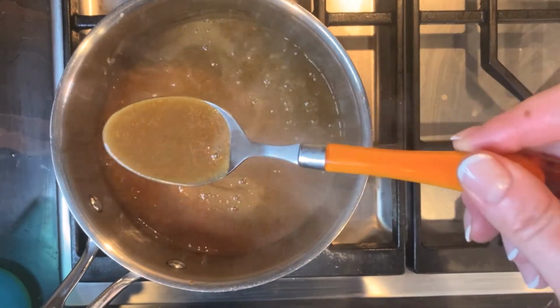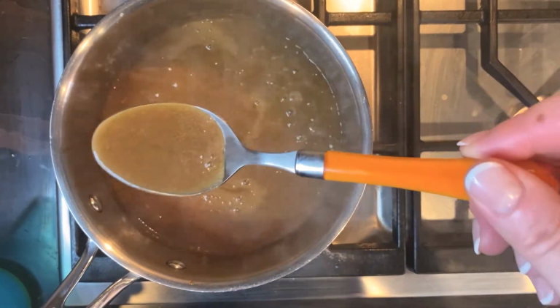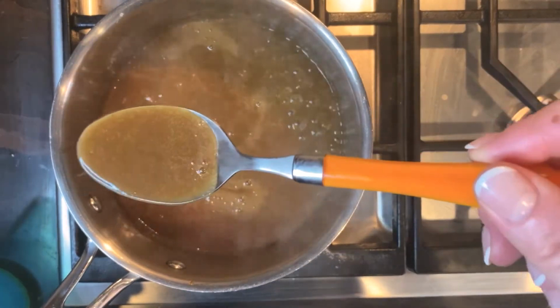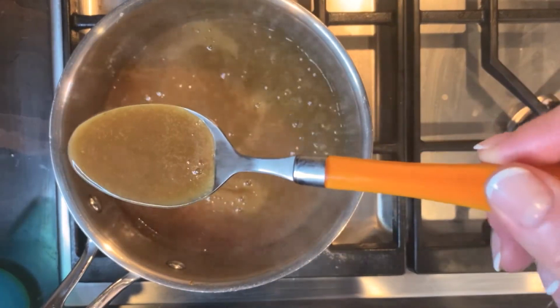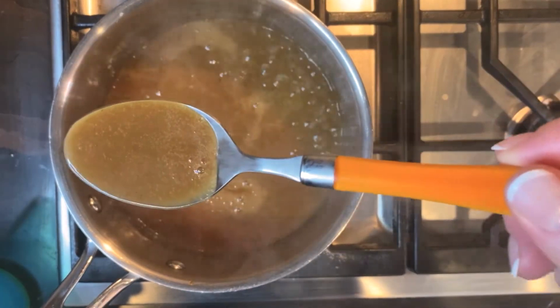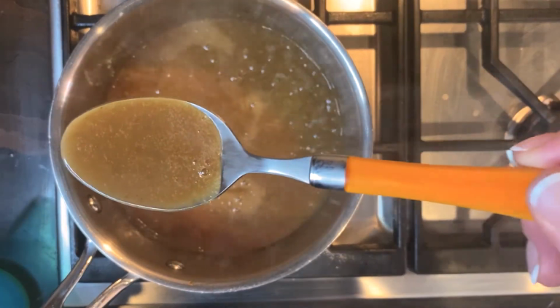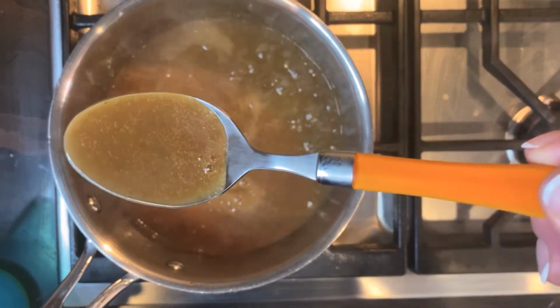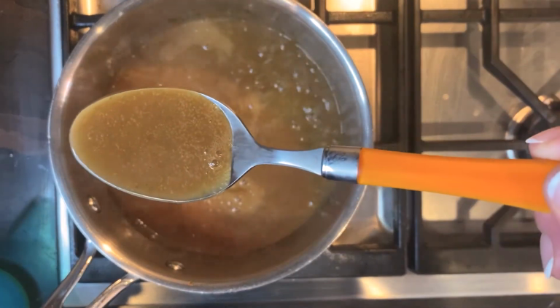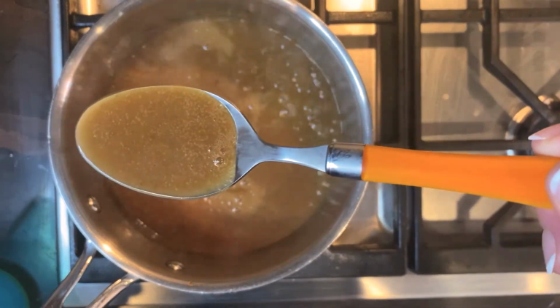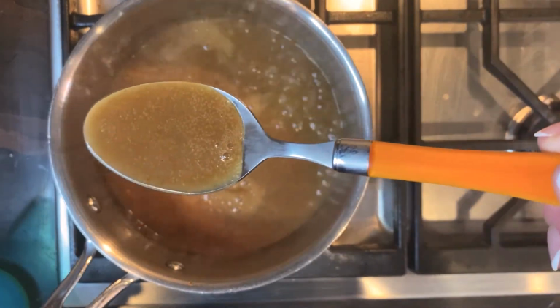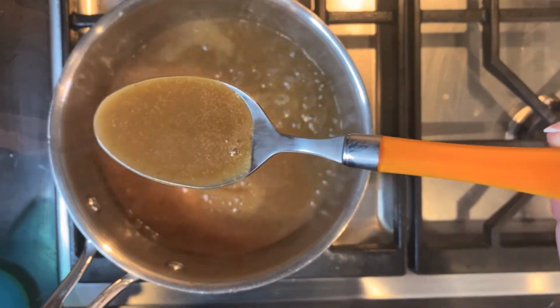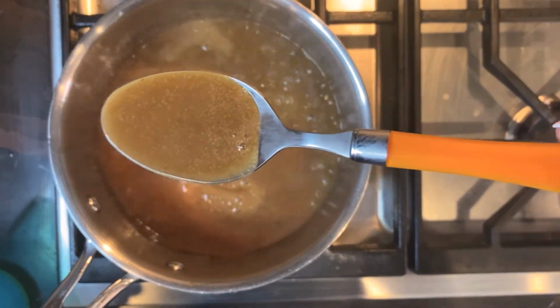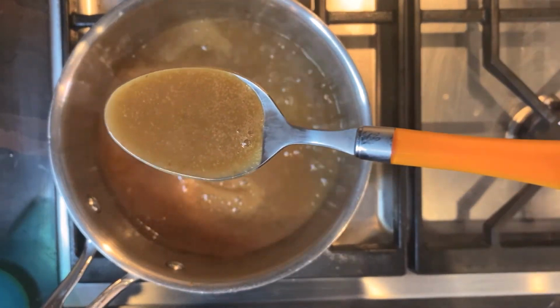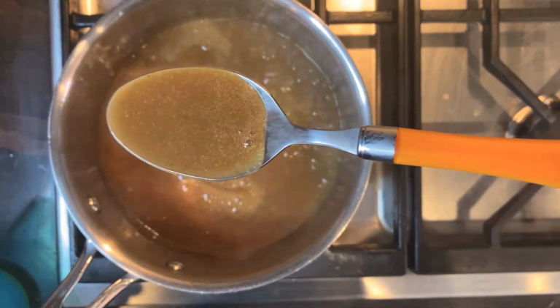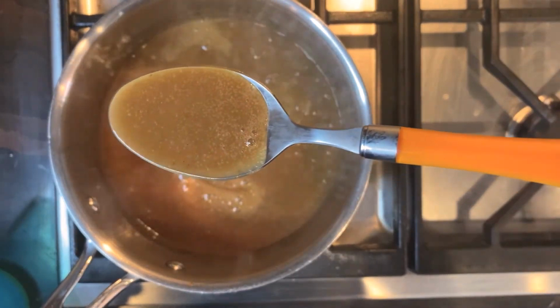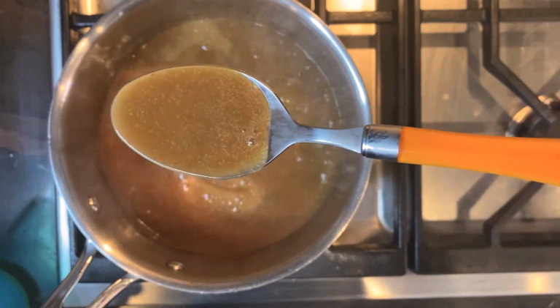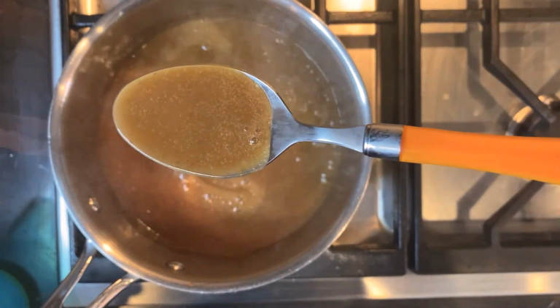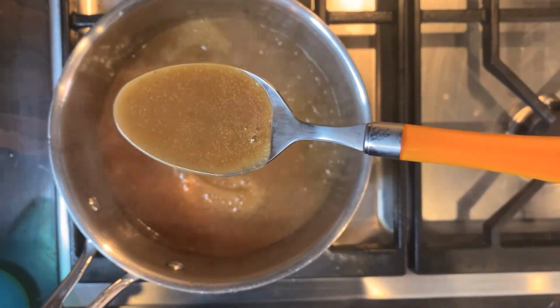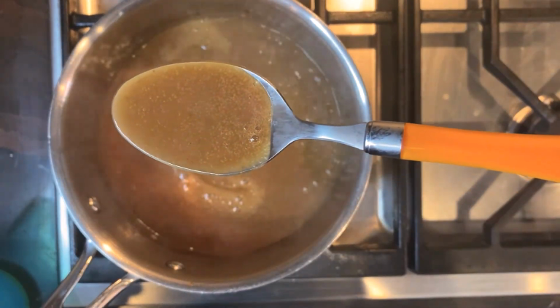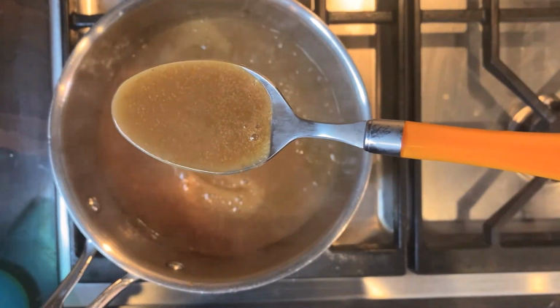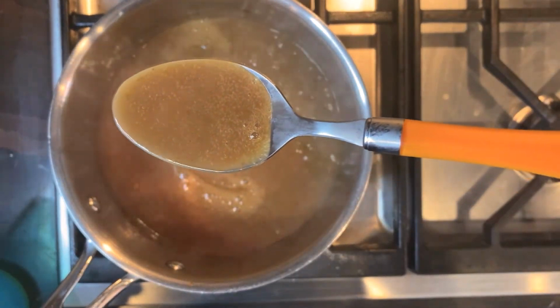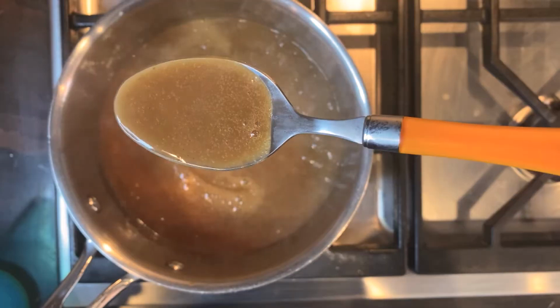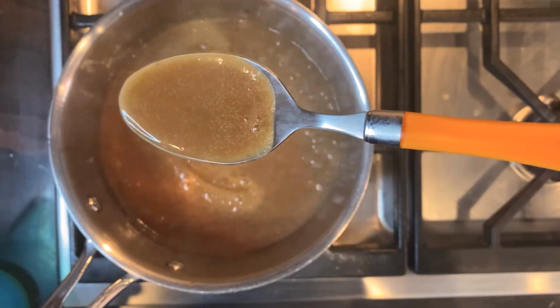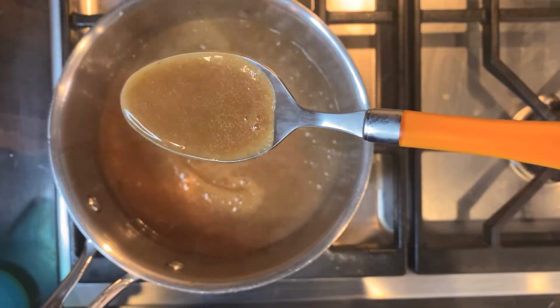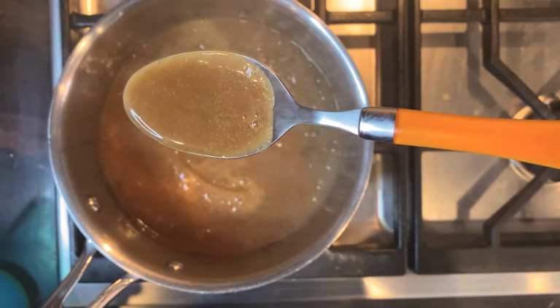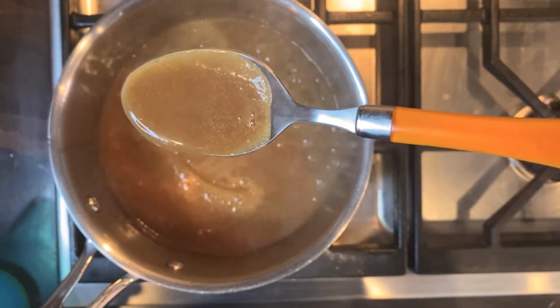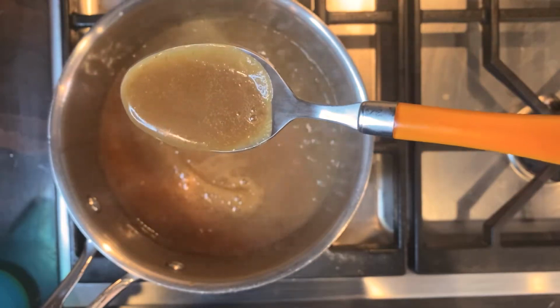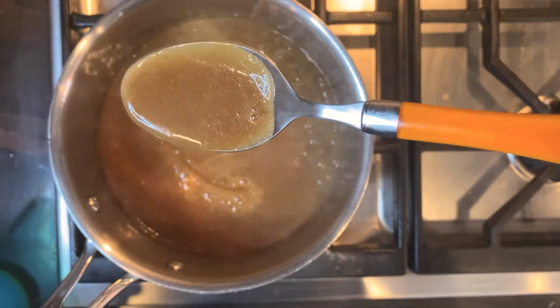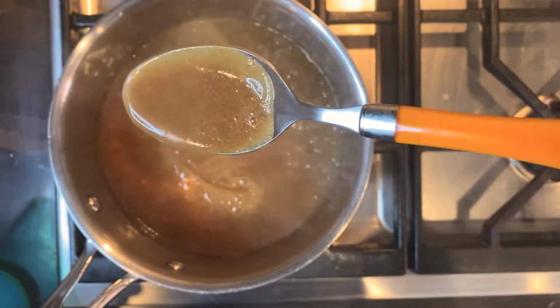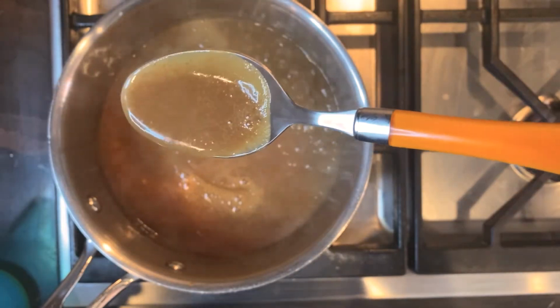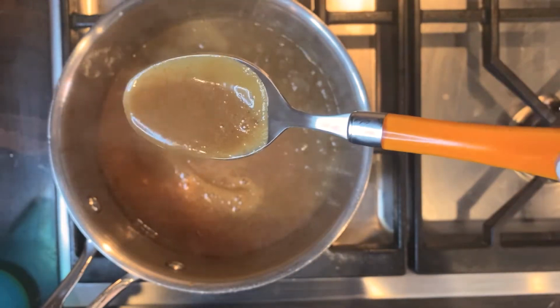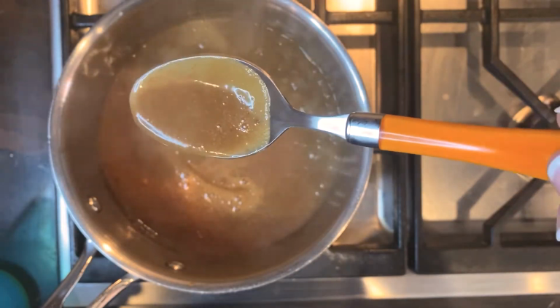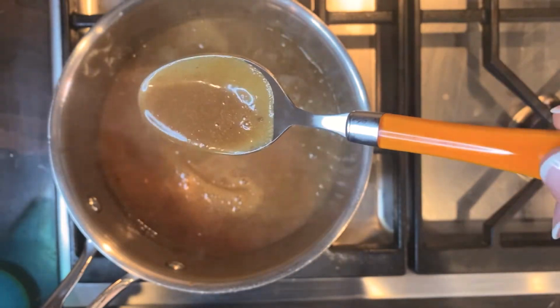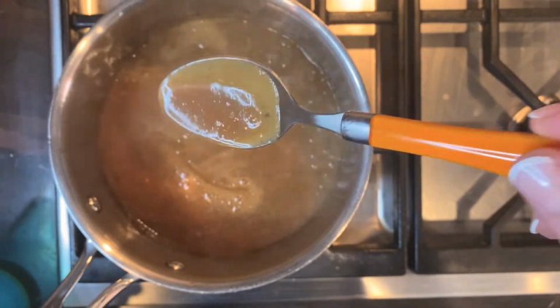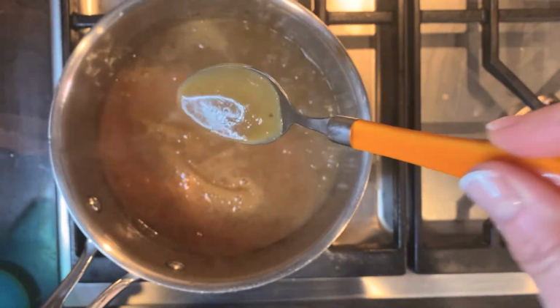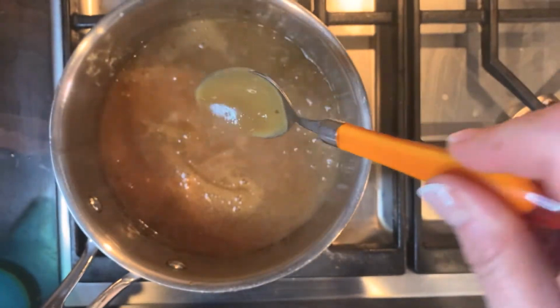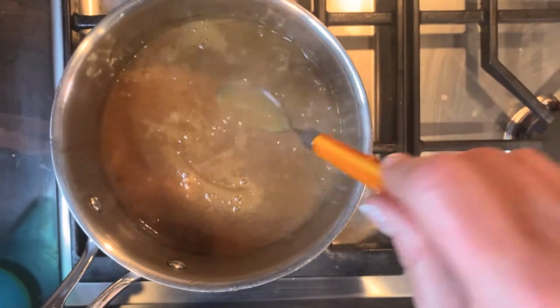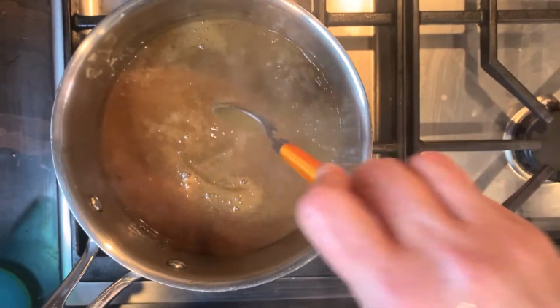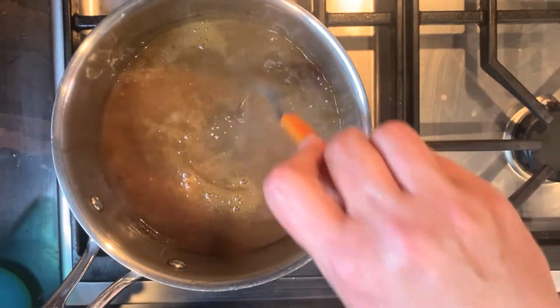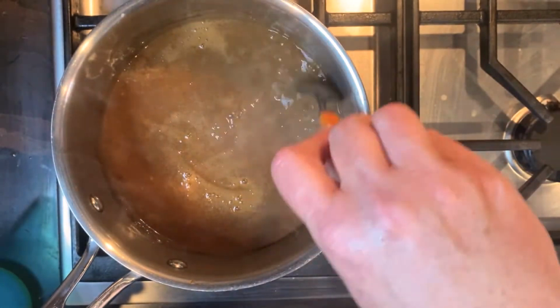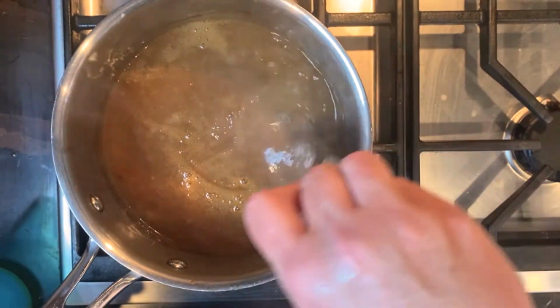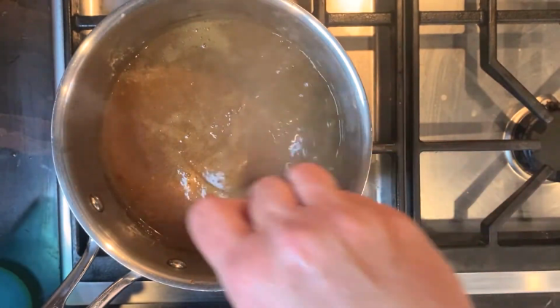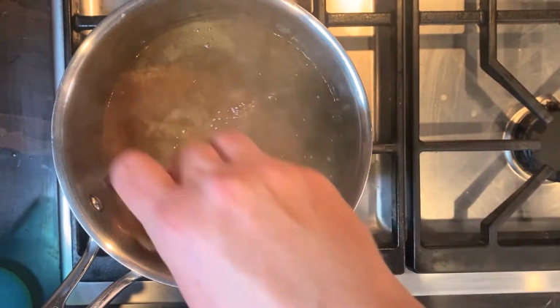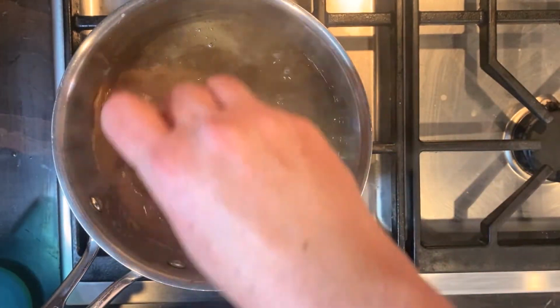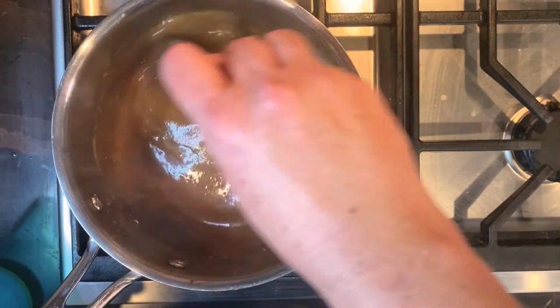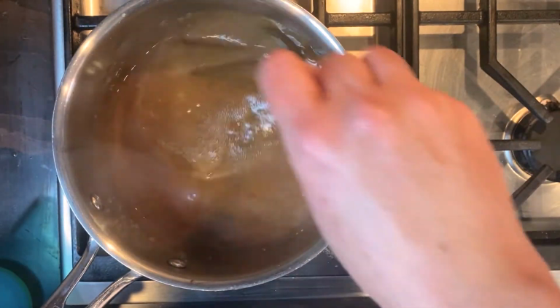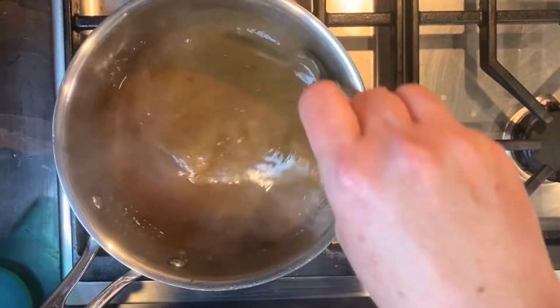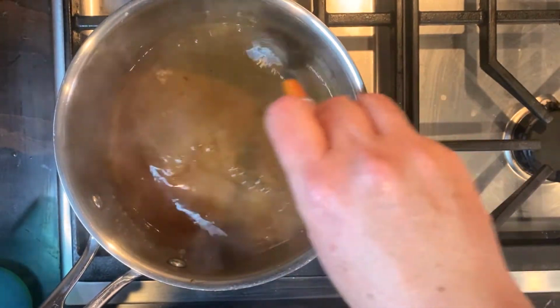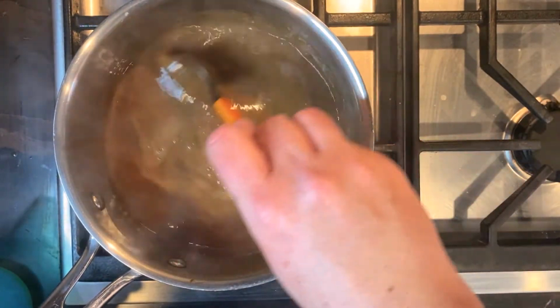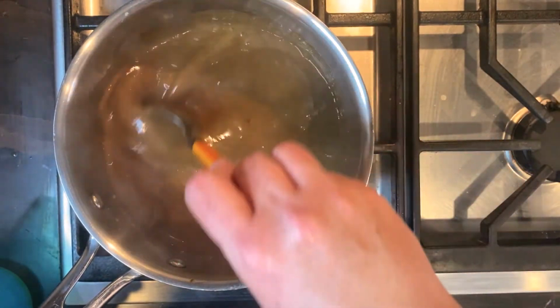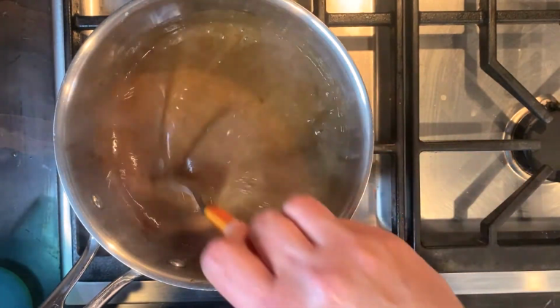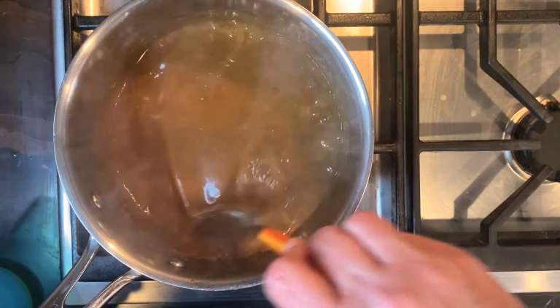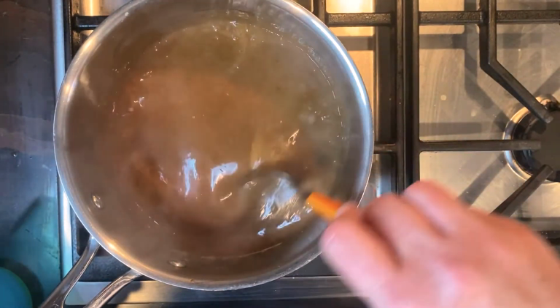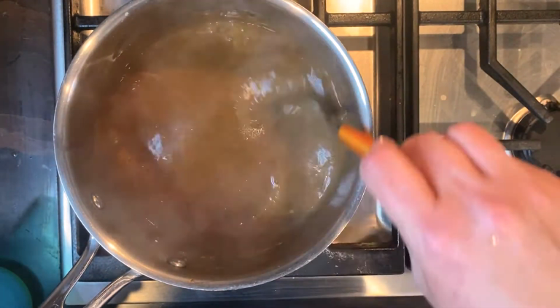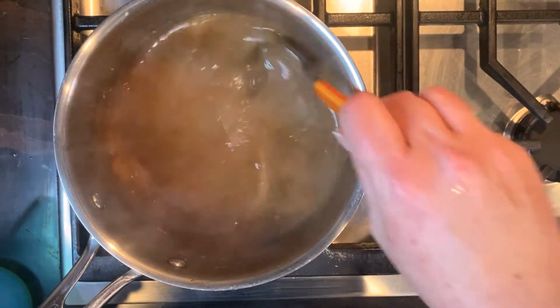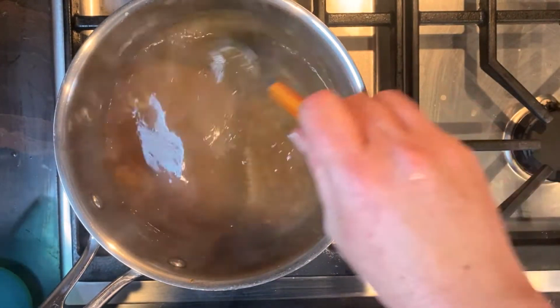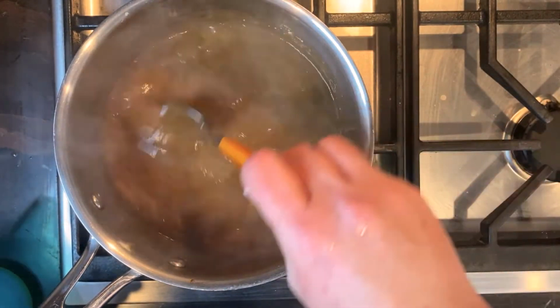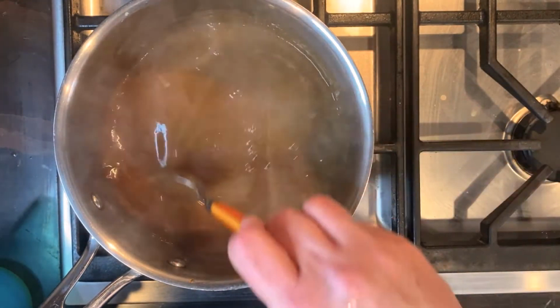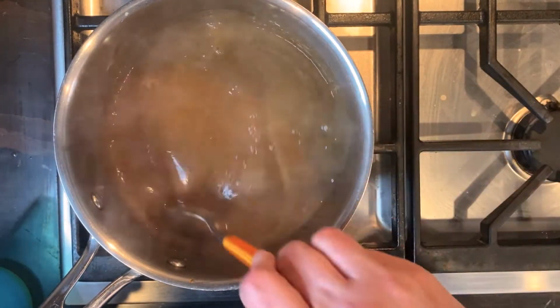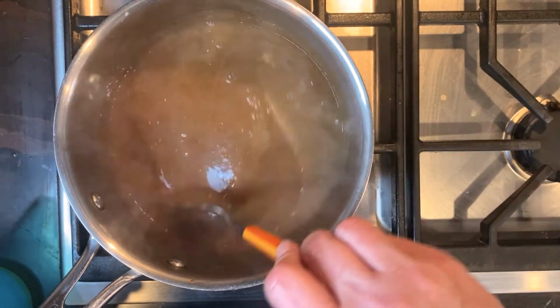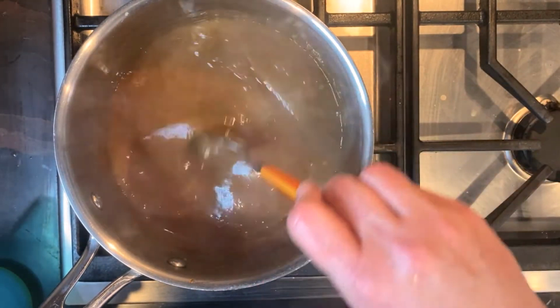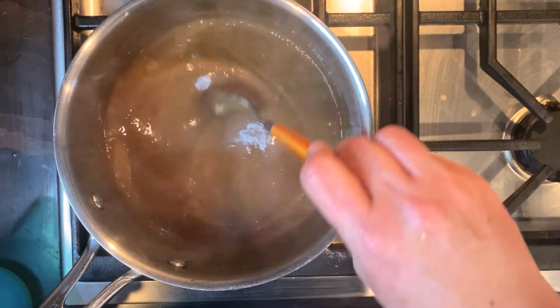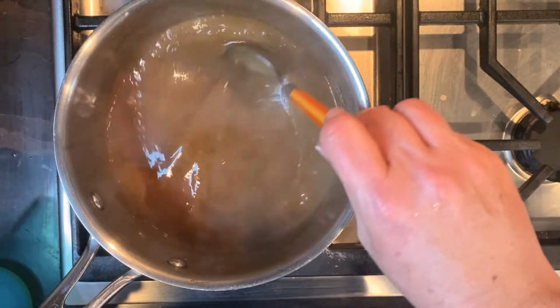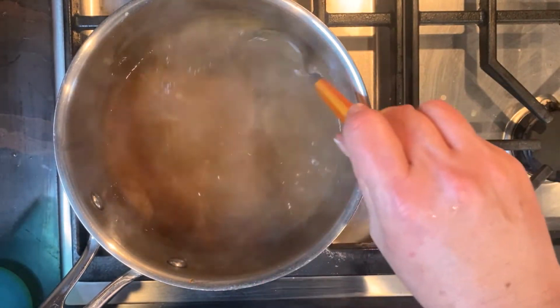There it is — rich and flavorful. Get ready to pour it all over the pork and mashed potatoes. And then tell me, what's the best thing about roast pork? It's the gravy, right?